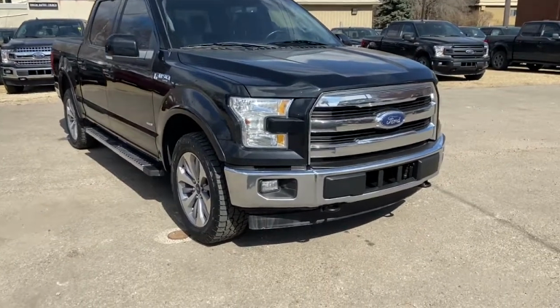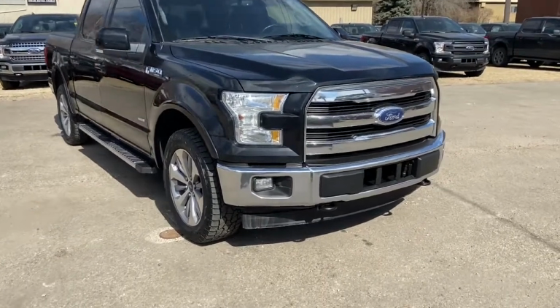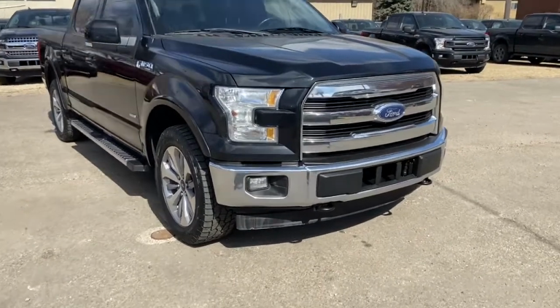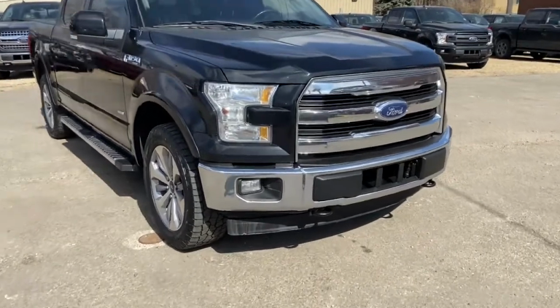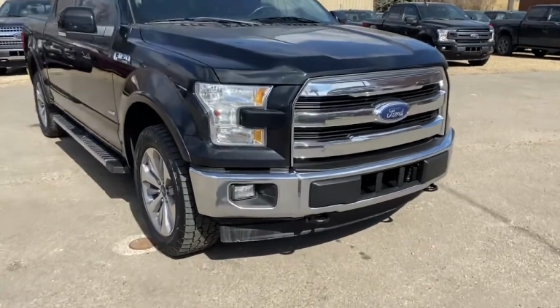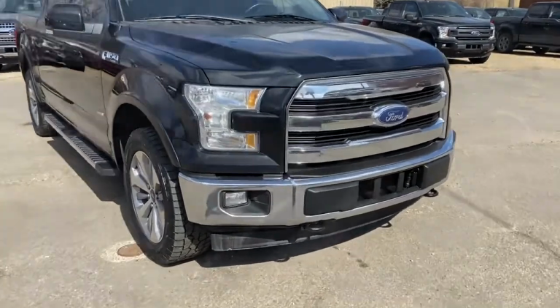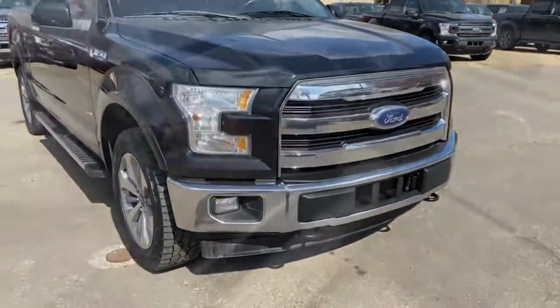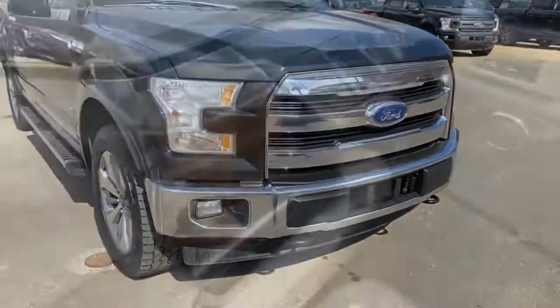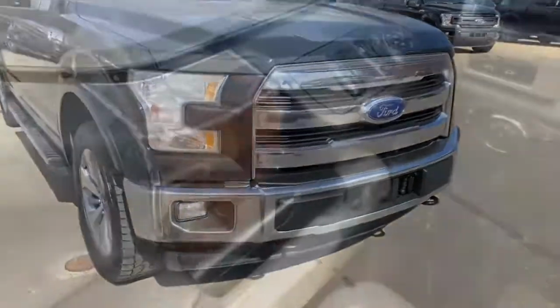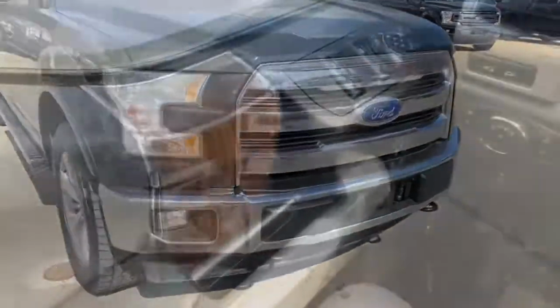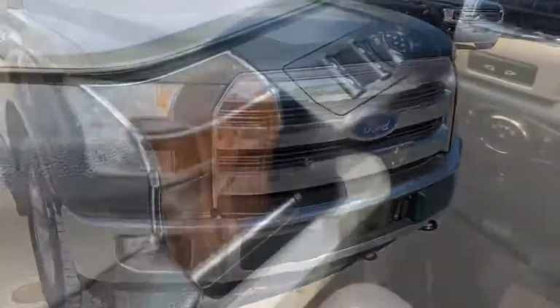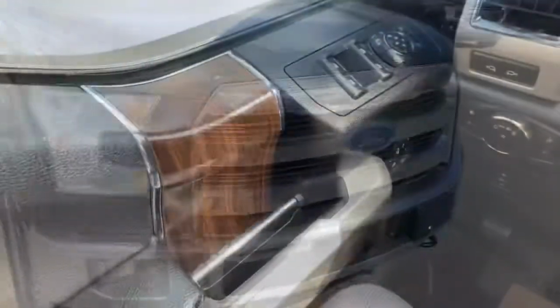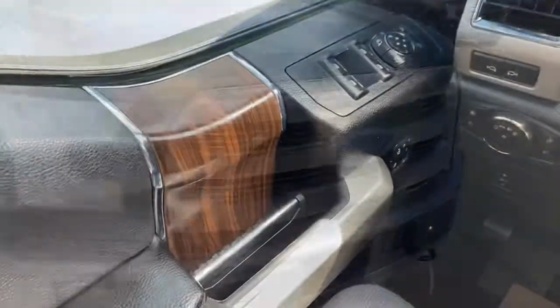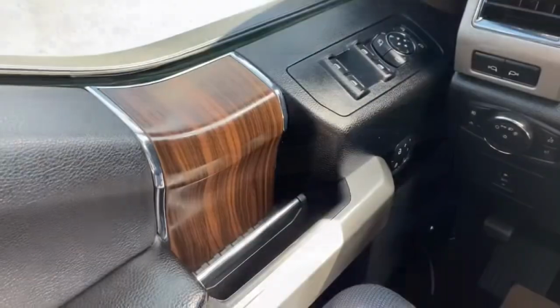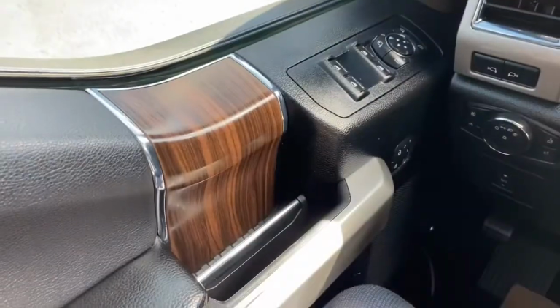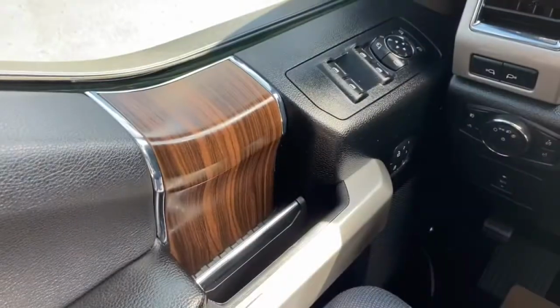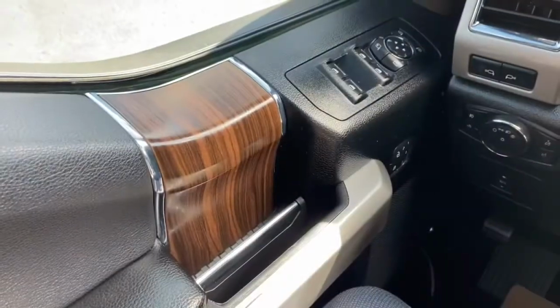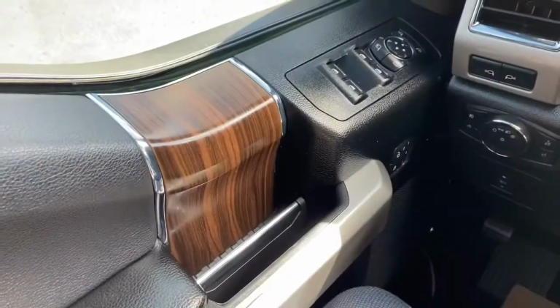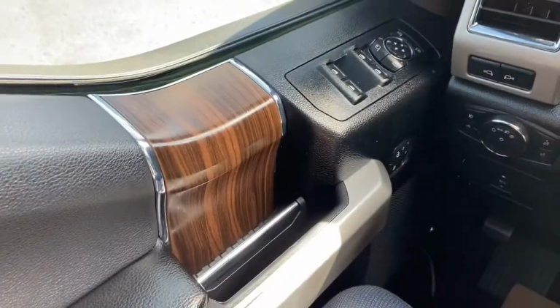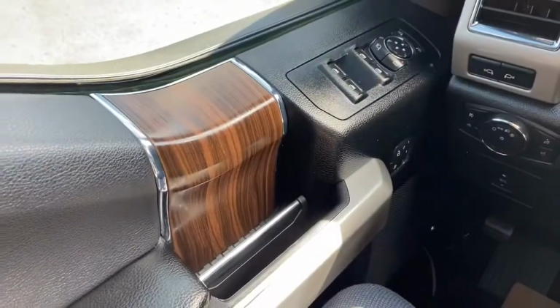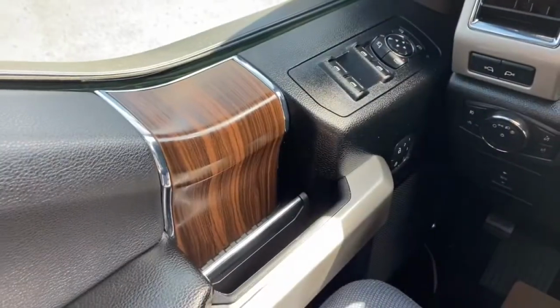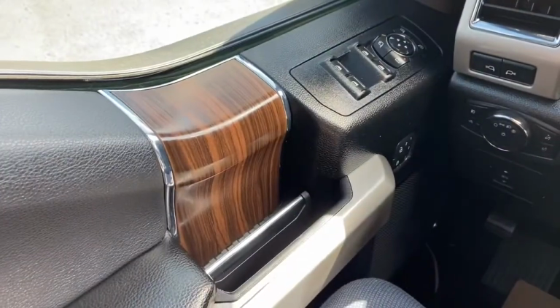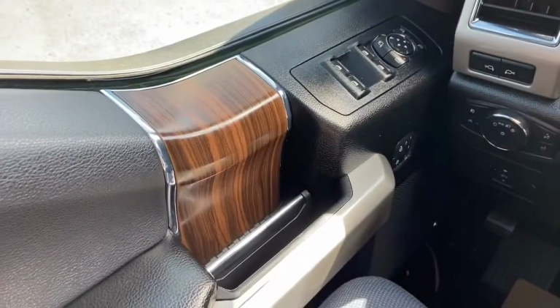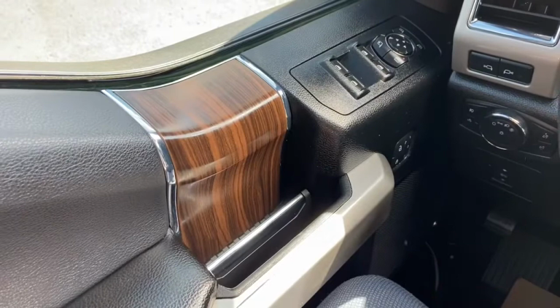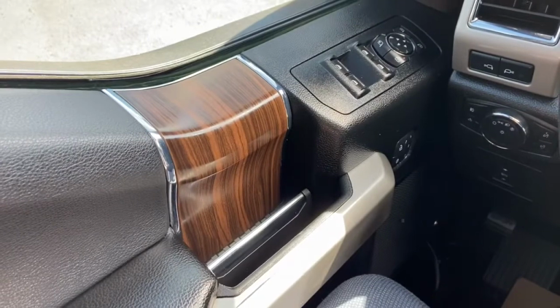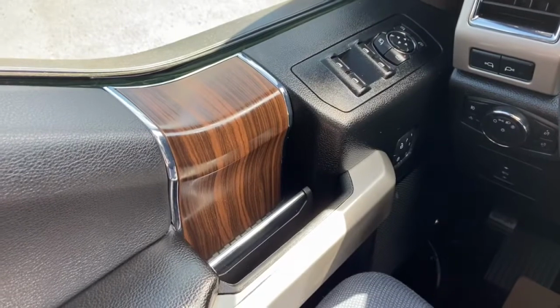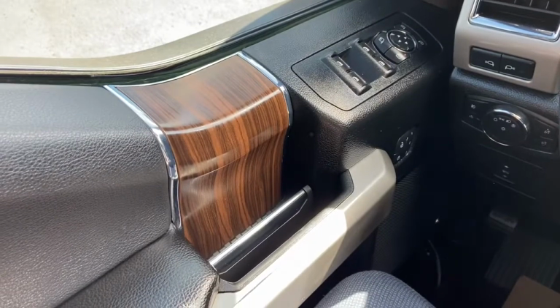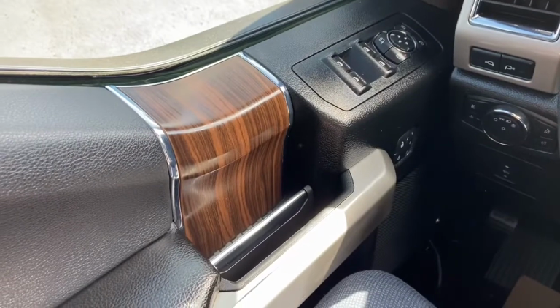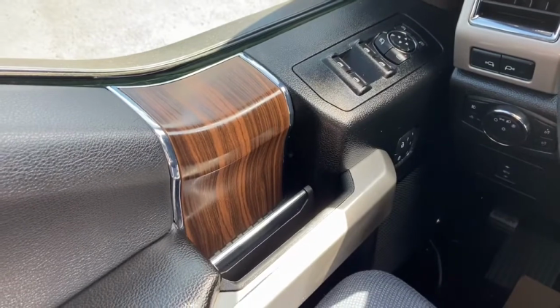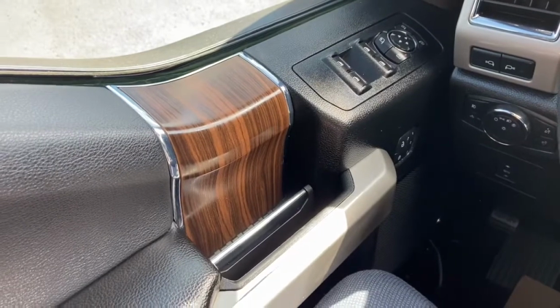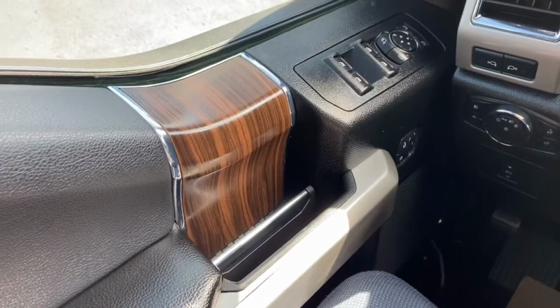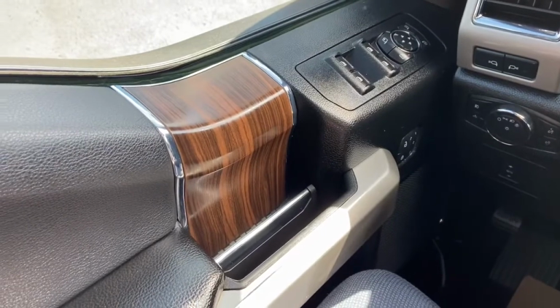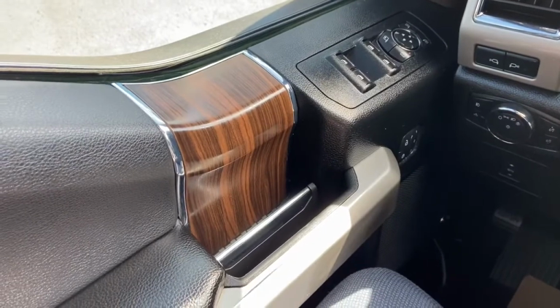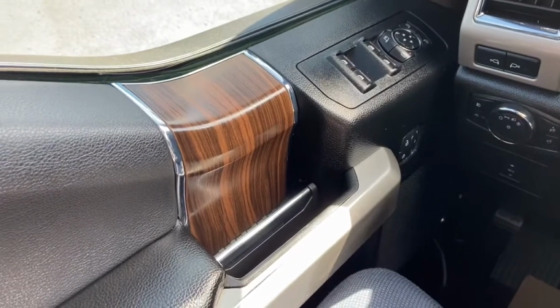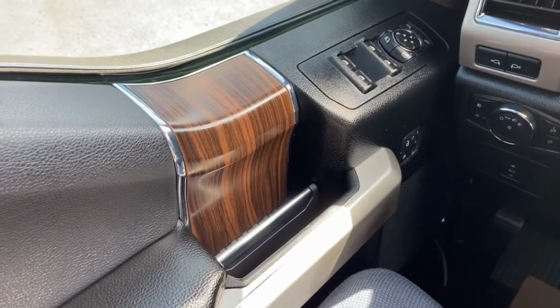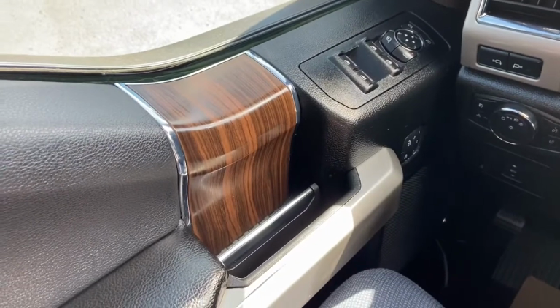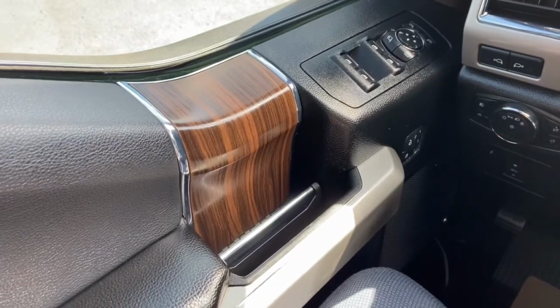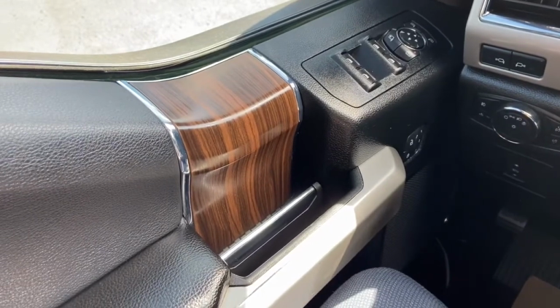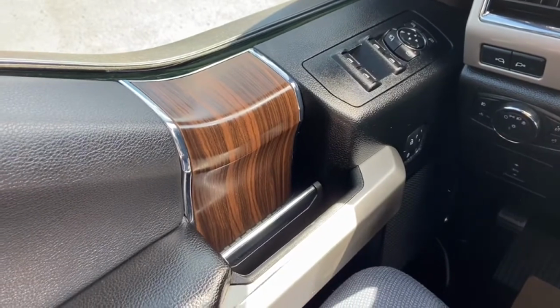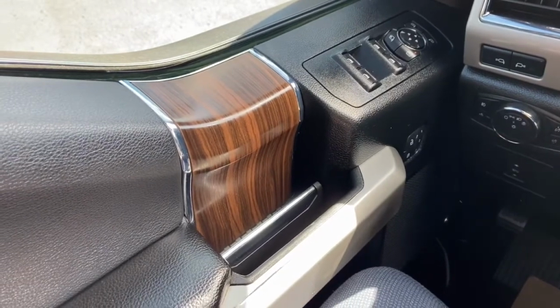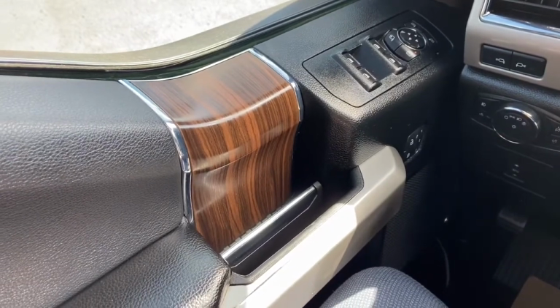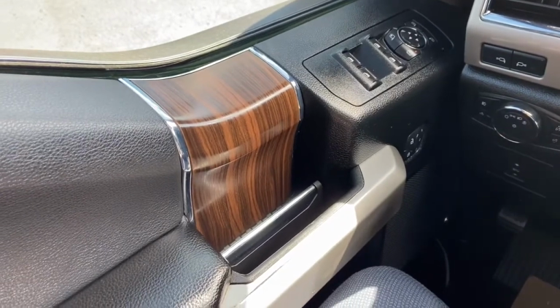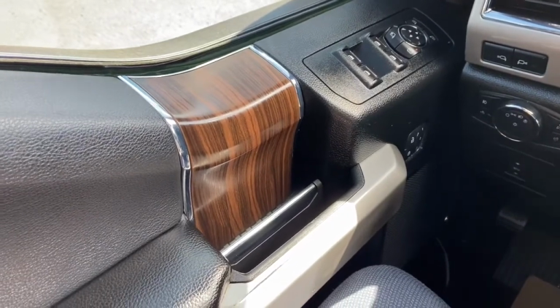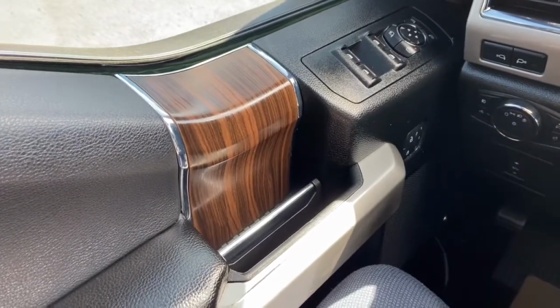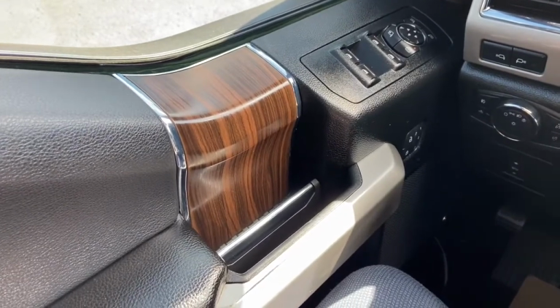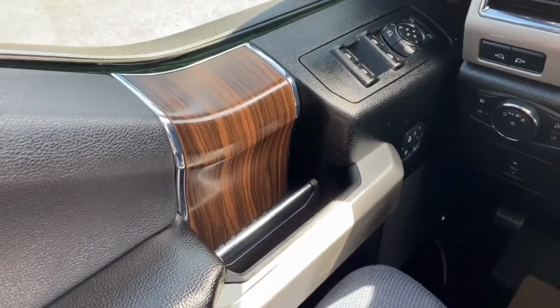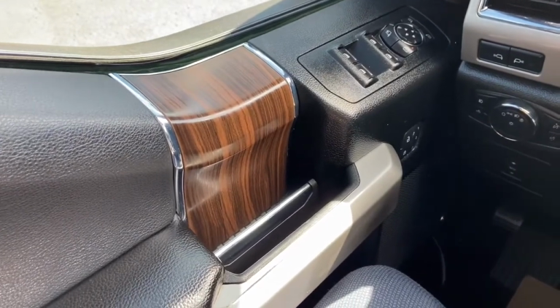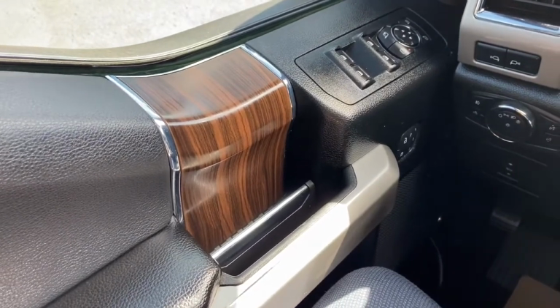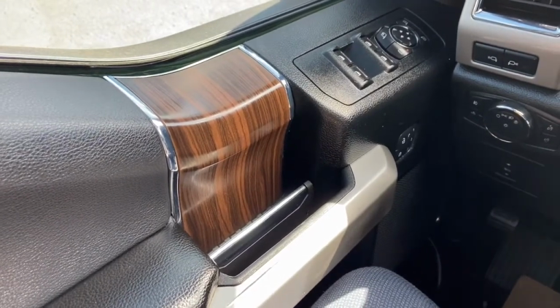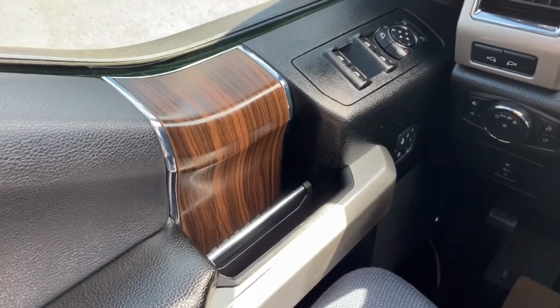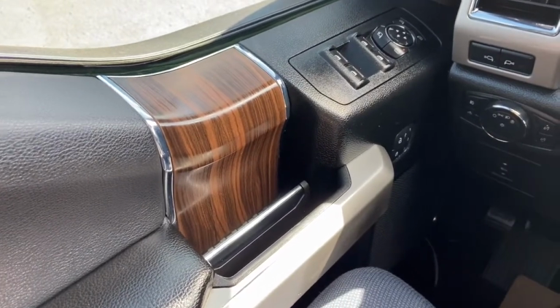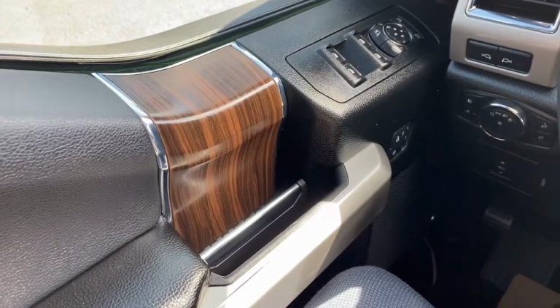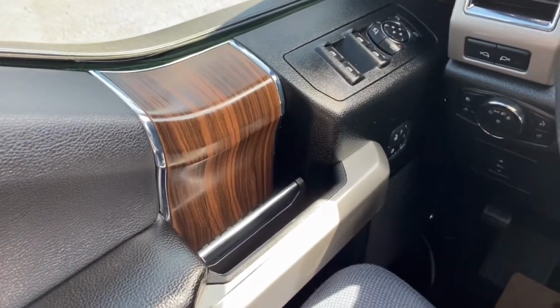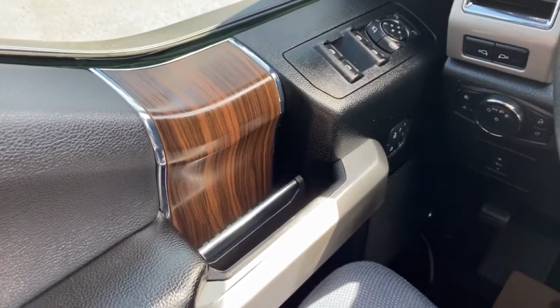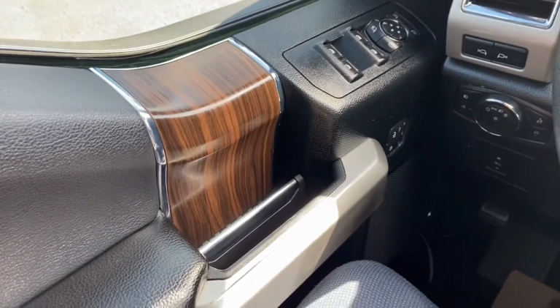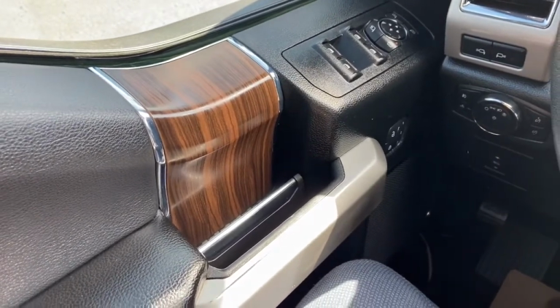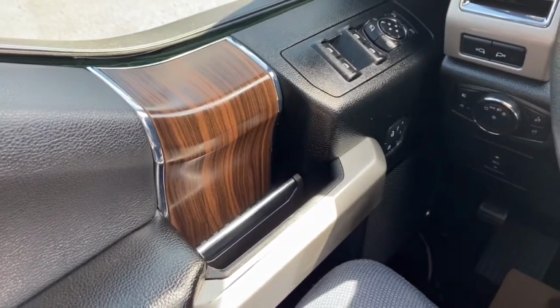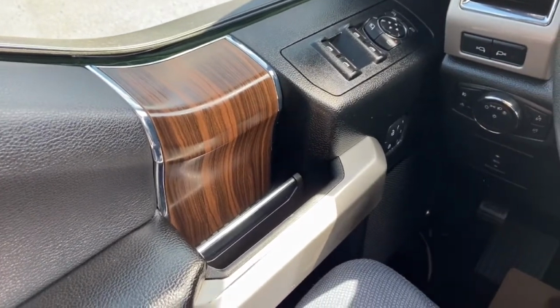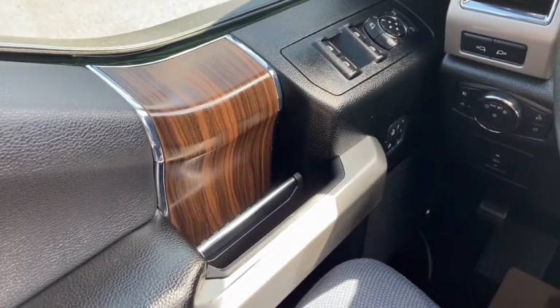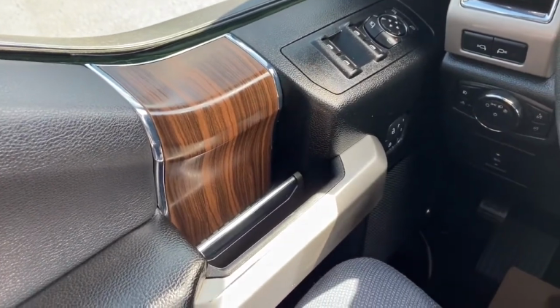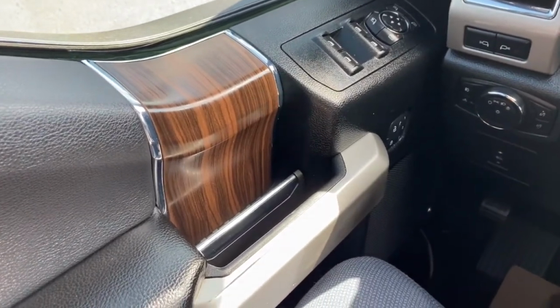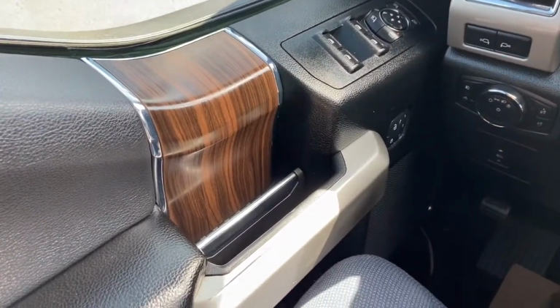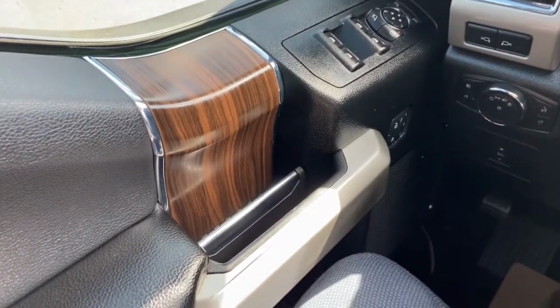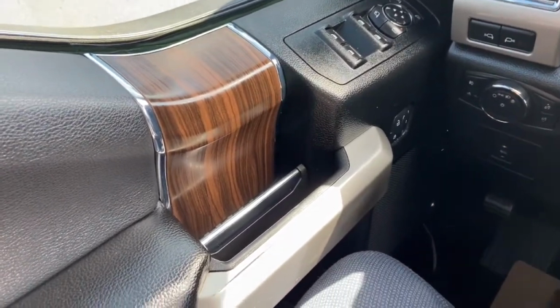Now let's take a look inside. Sitting inside the F-150 here, we're going to do a quick run through of some of the features as well as go over the interior layout.